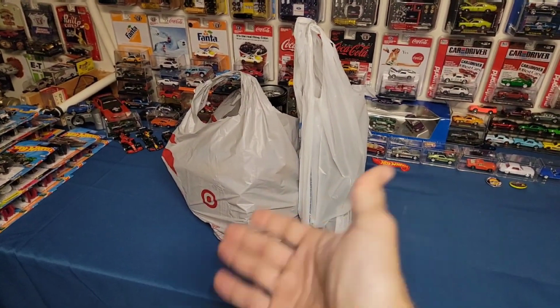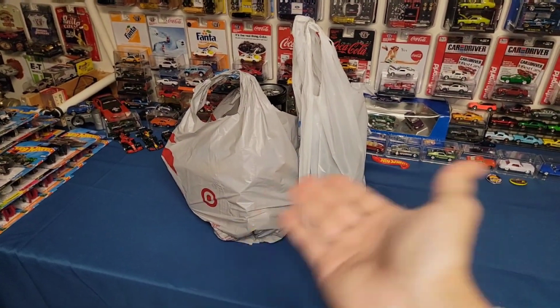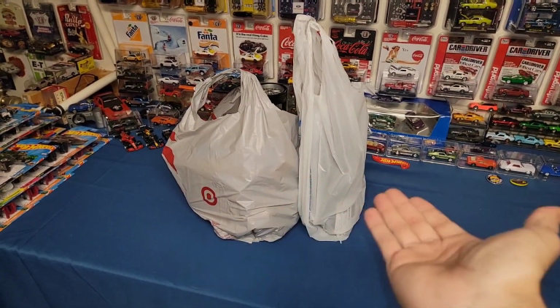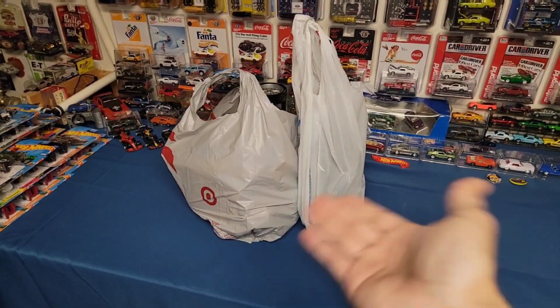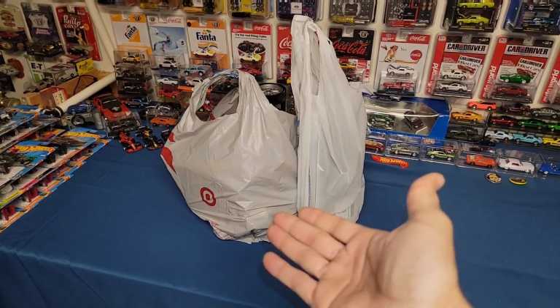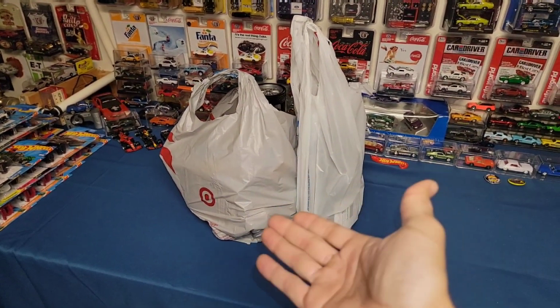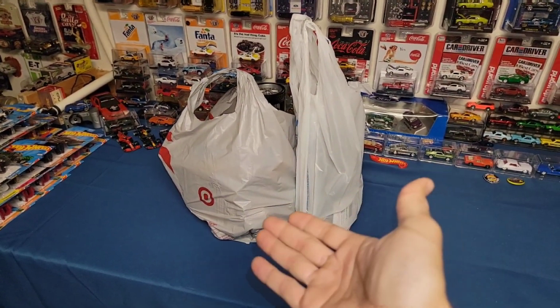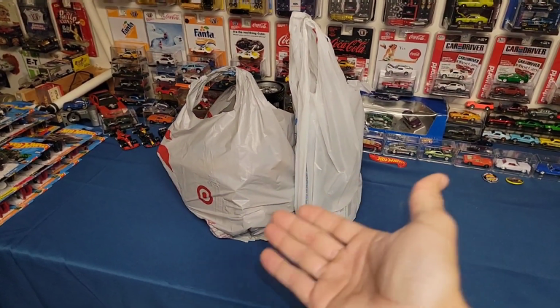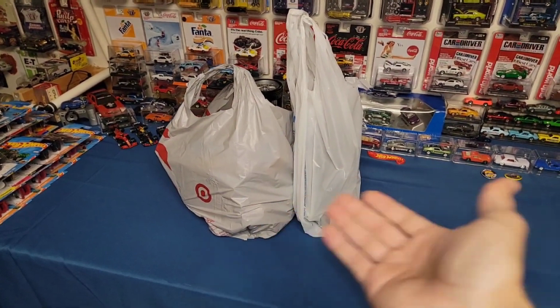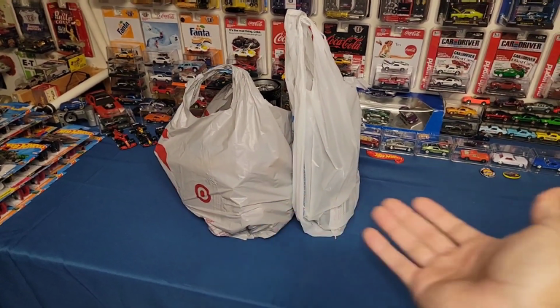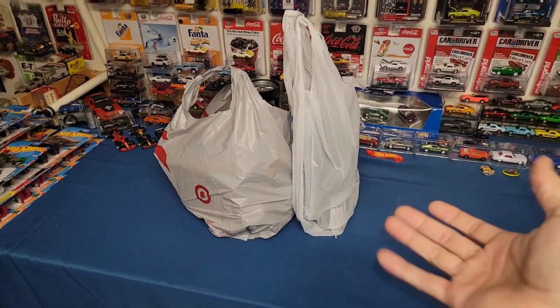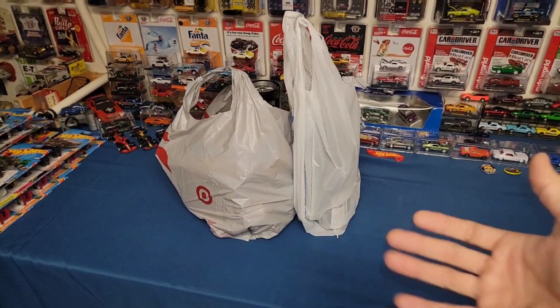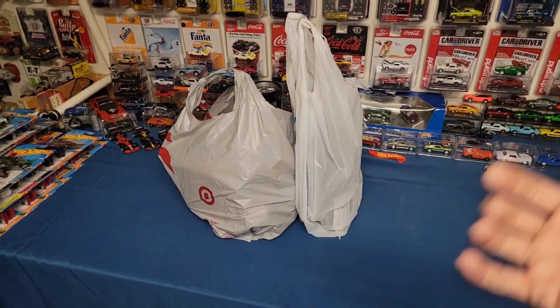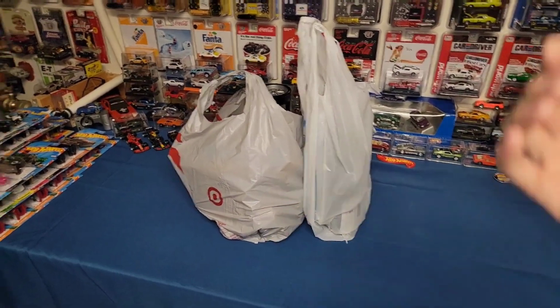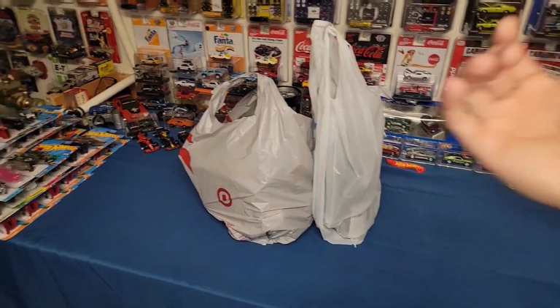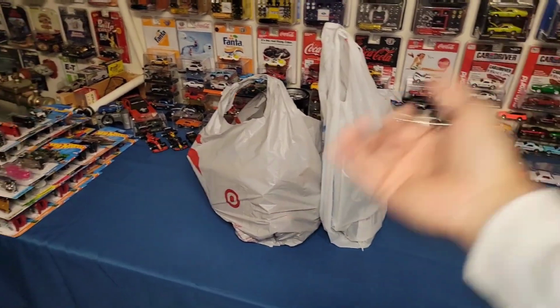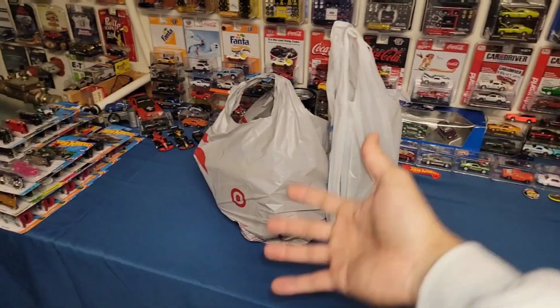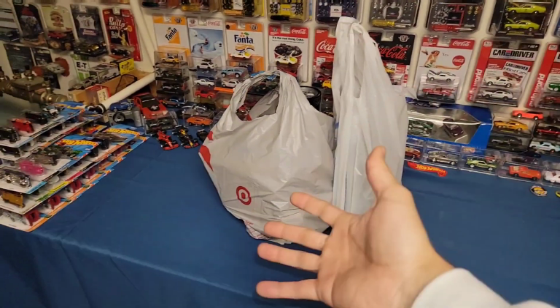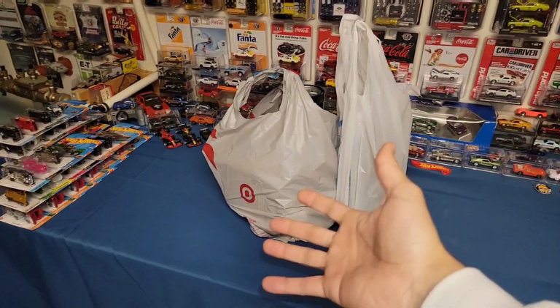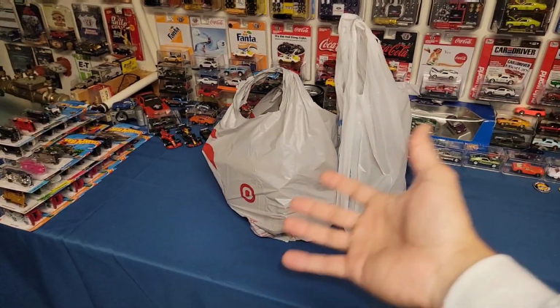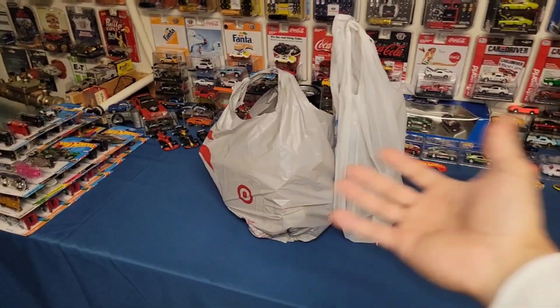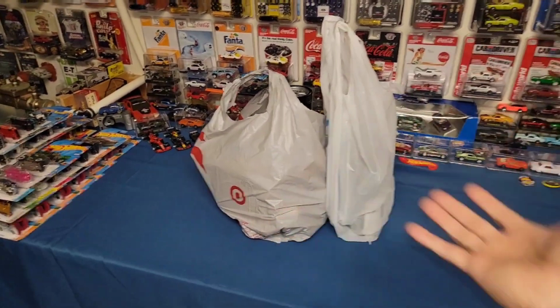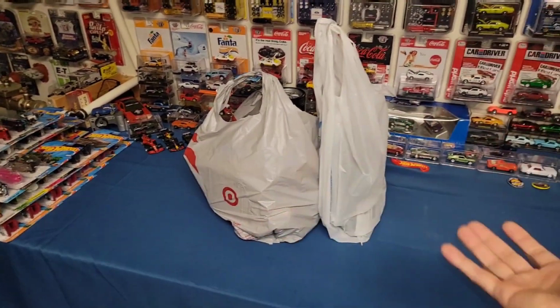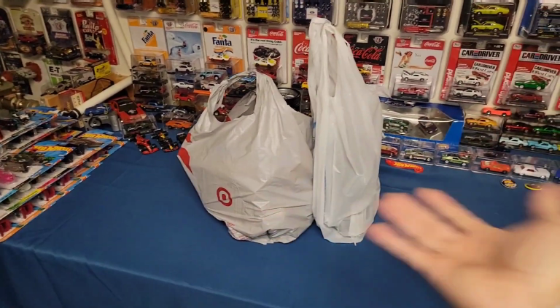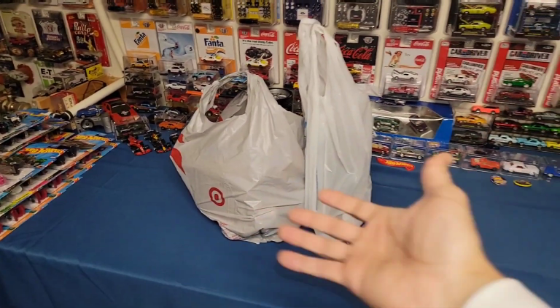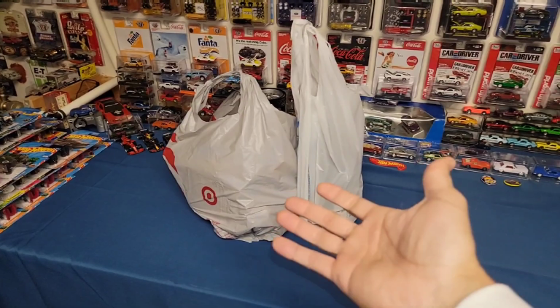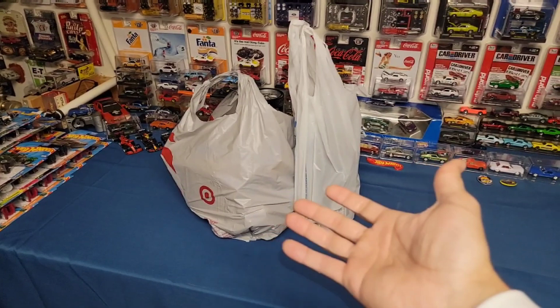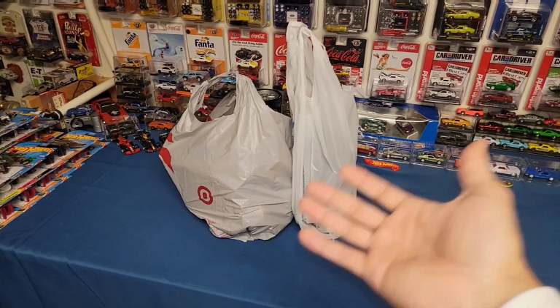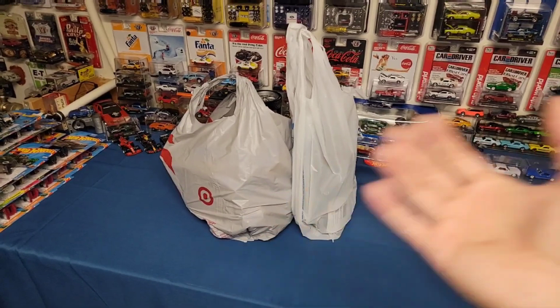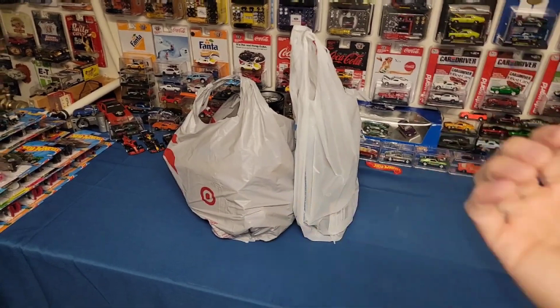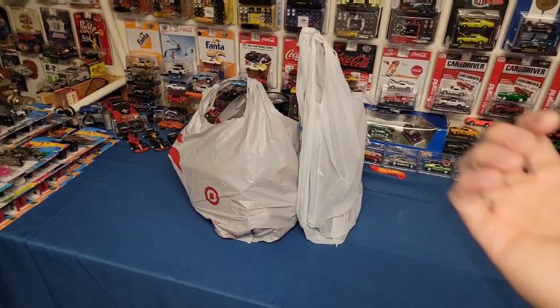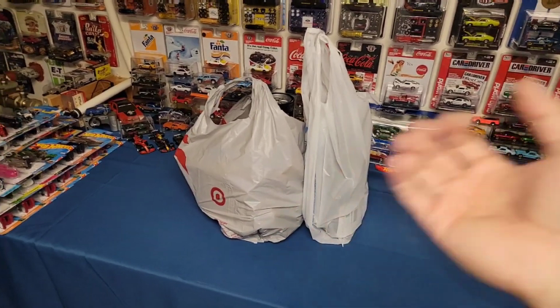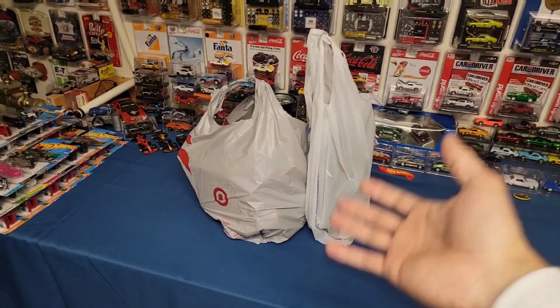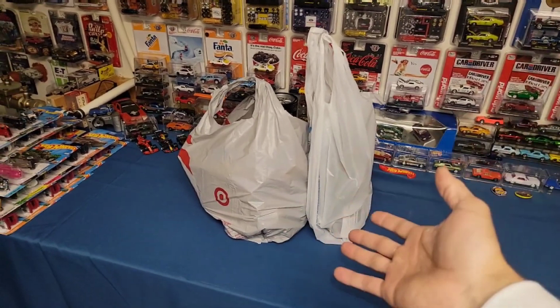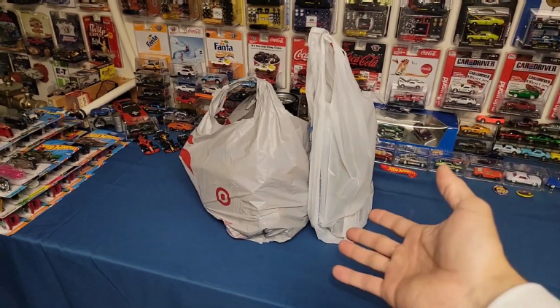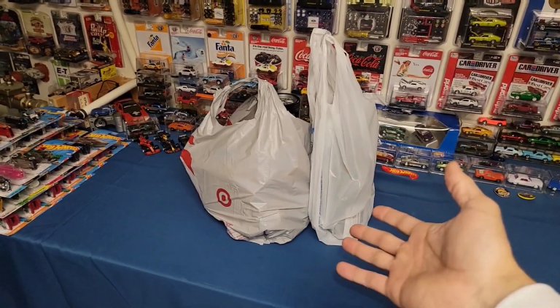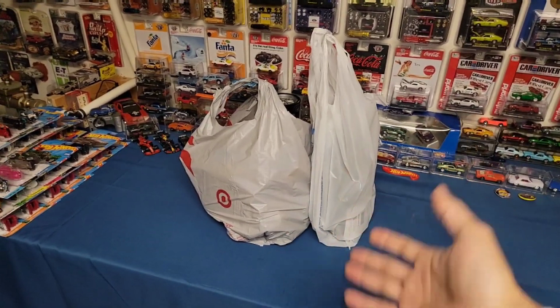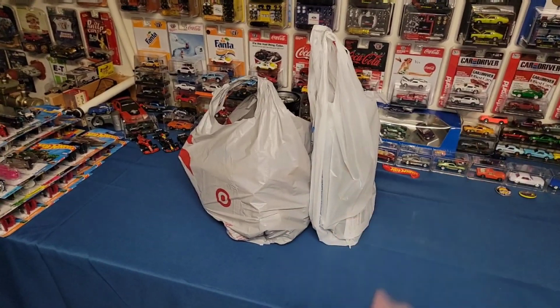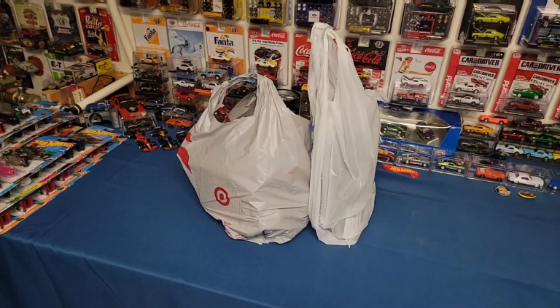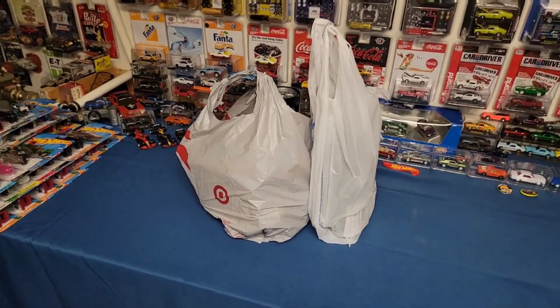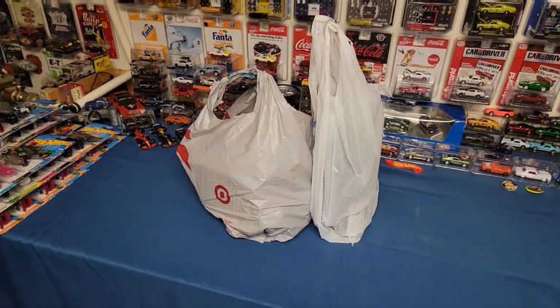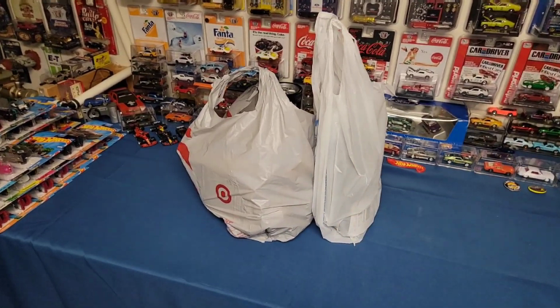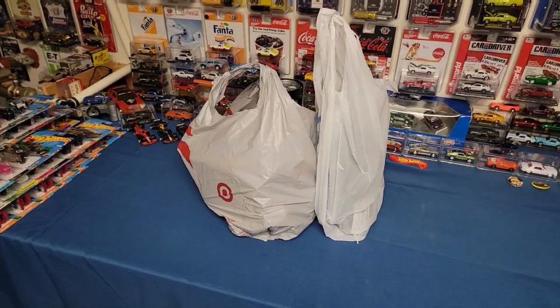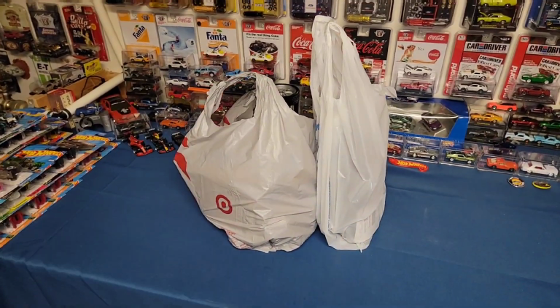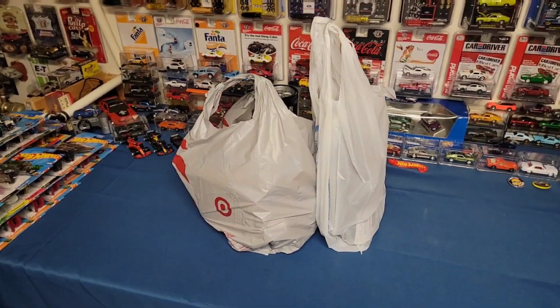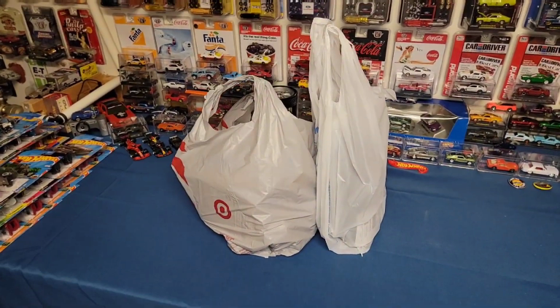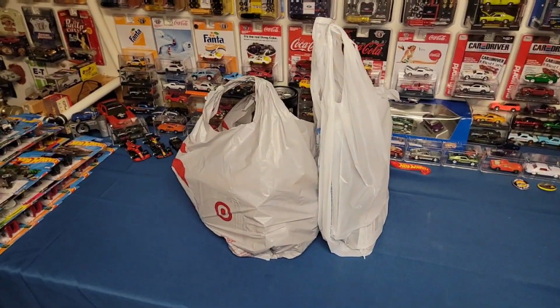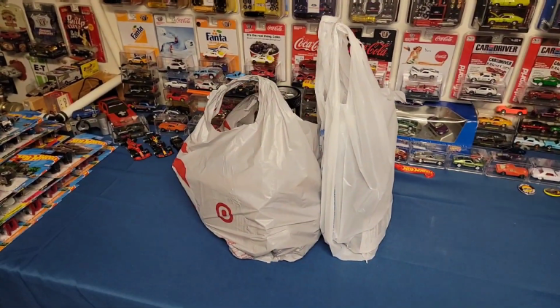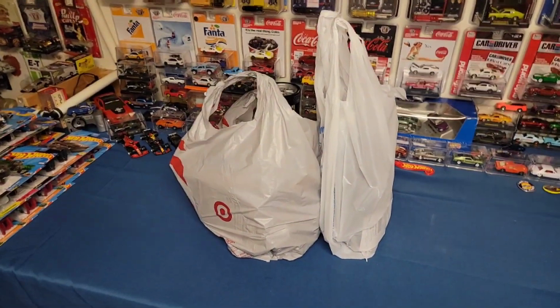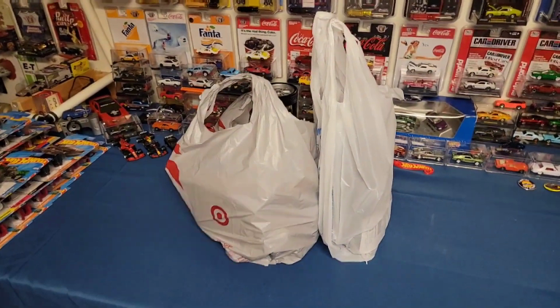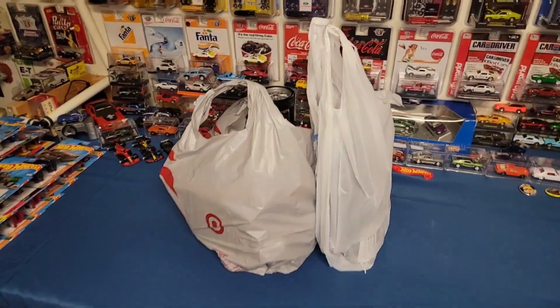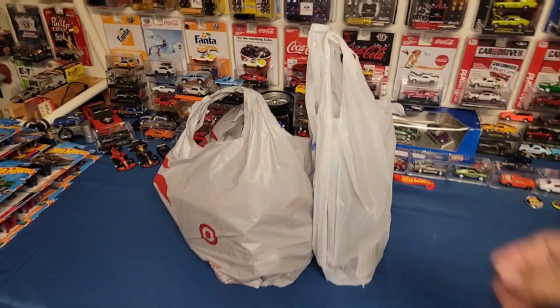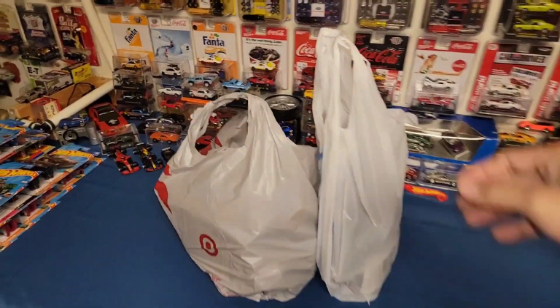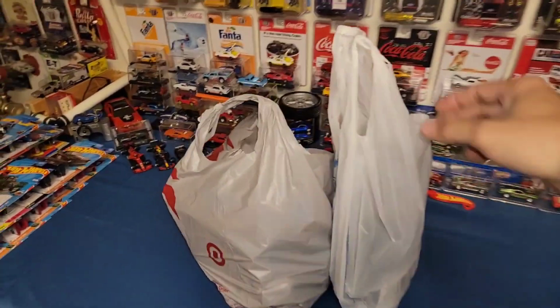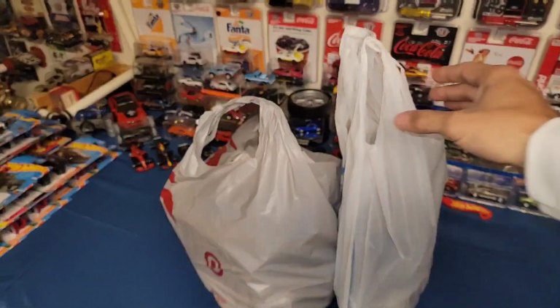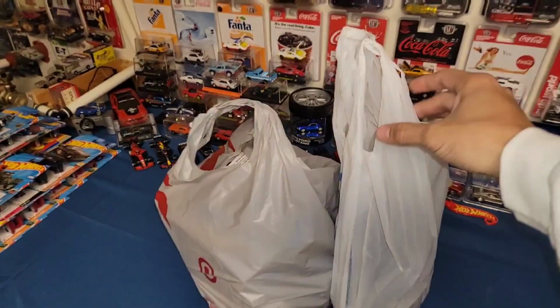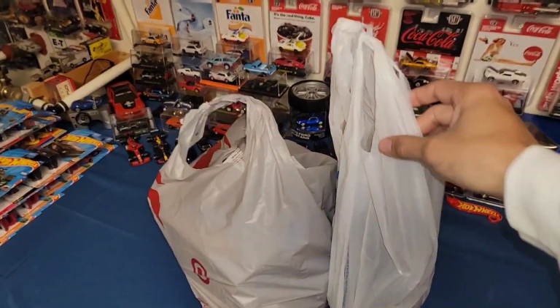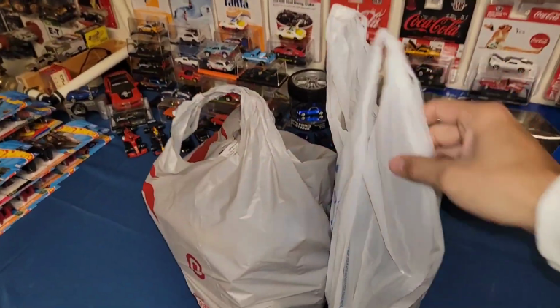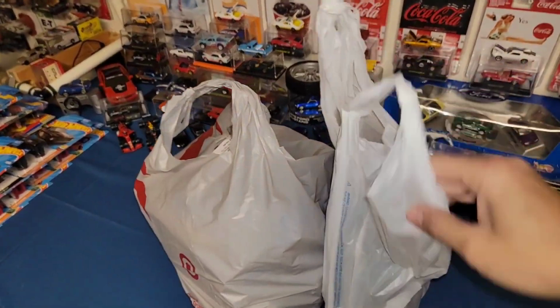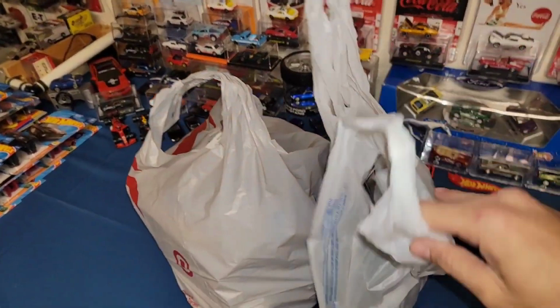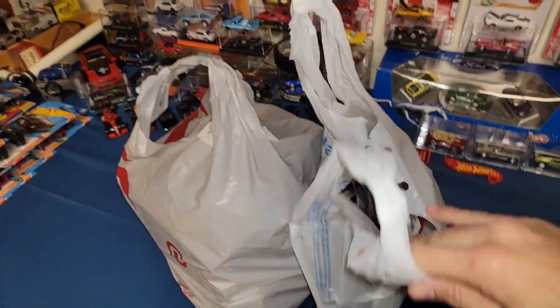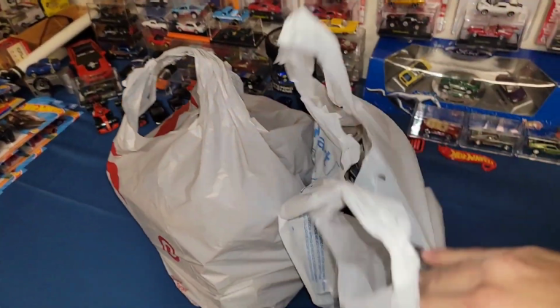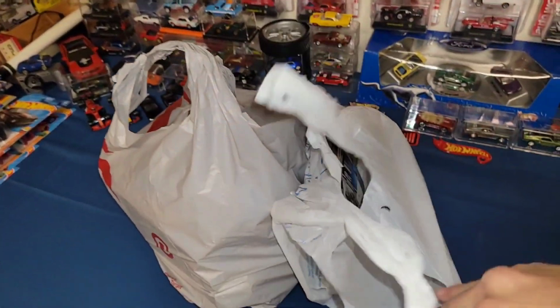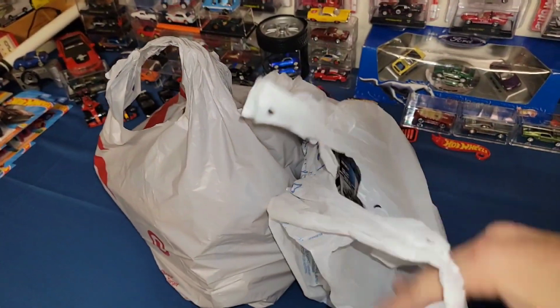Other than that guys, we did score some goodies over the past week from Target and Walmart. So it's kind of a mixture. I don't remember which ones are in which bag — I just kind of threw stuff together — but yeah, let's go ahead and check out what we picked up.